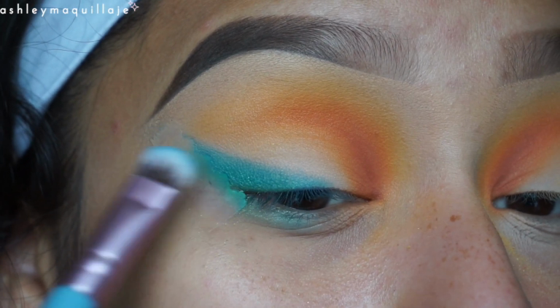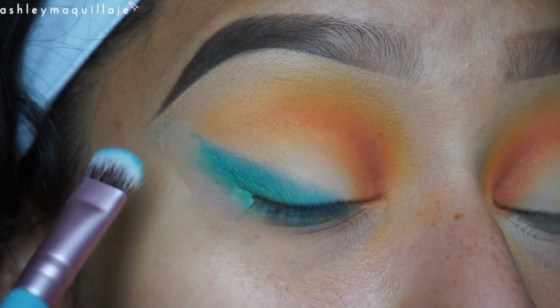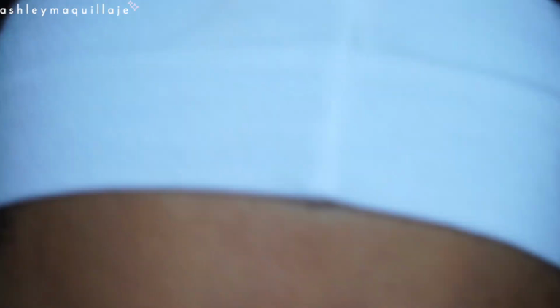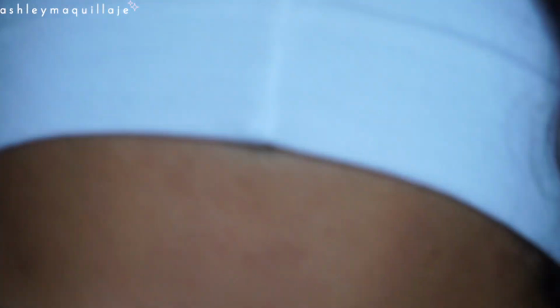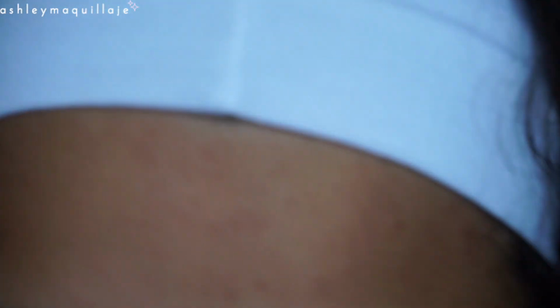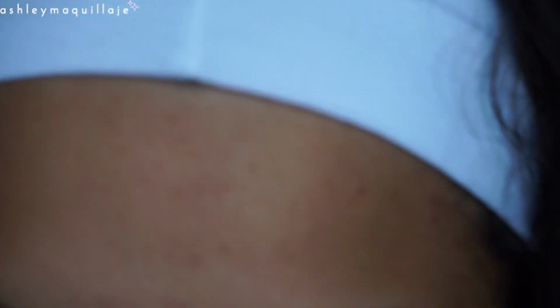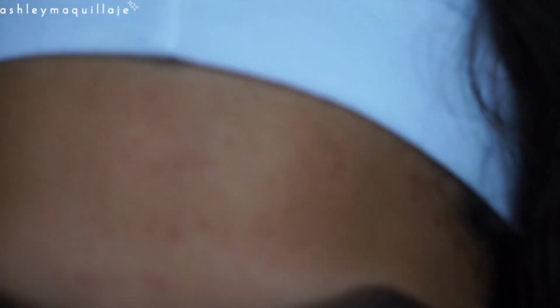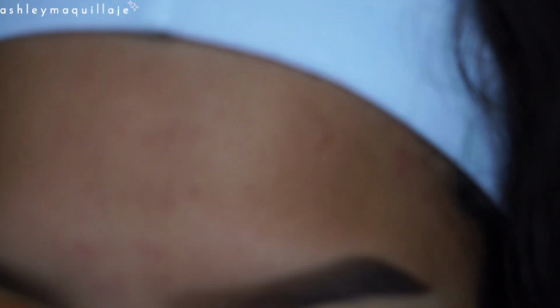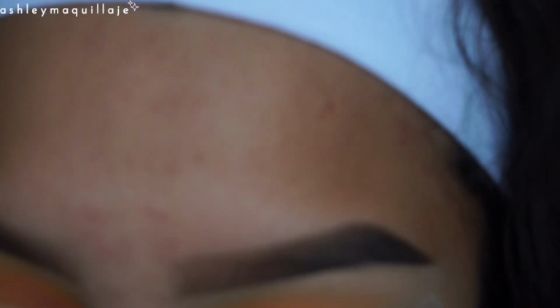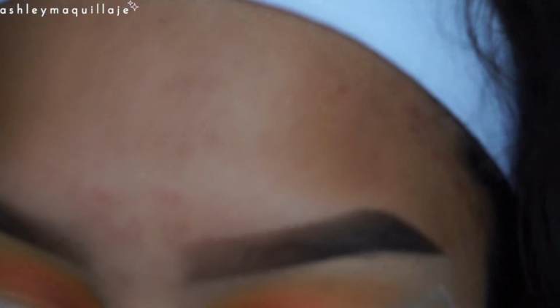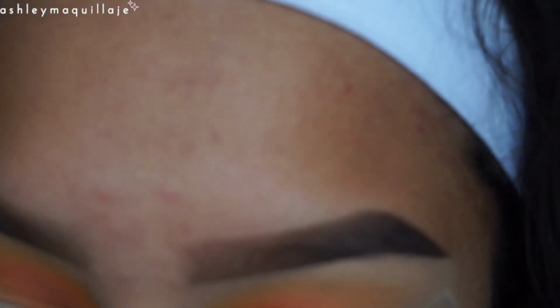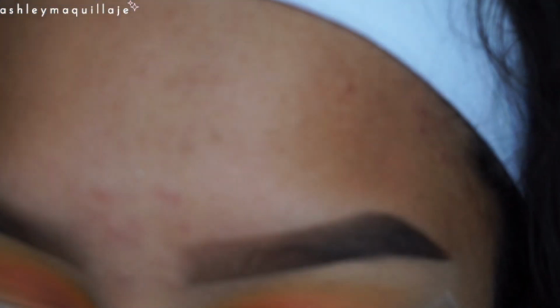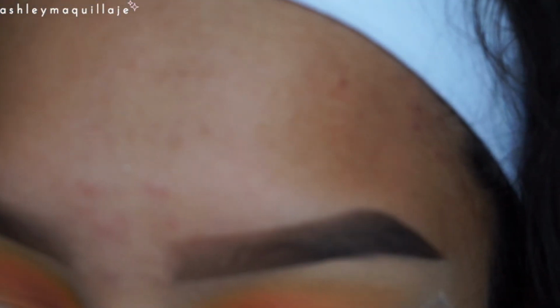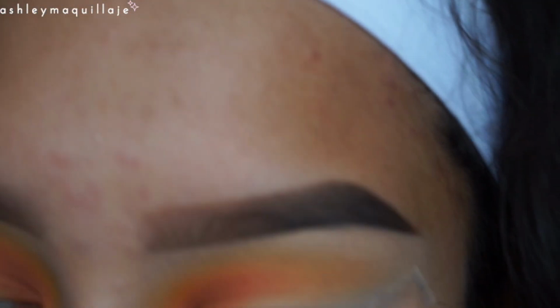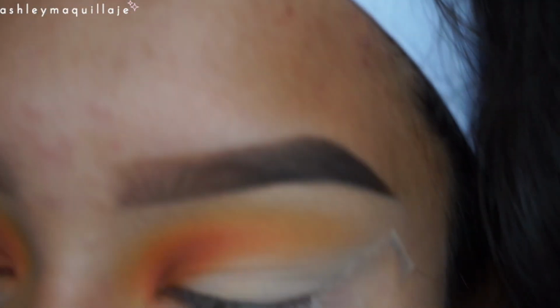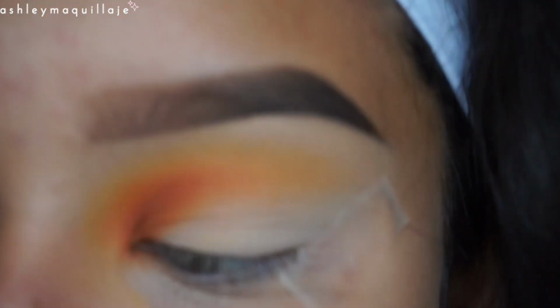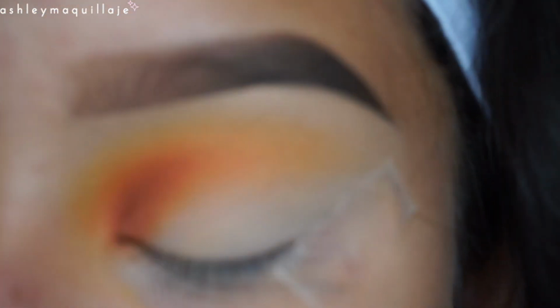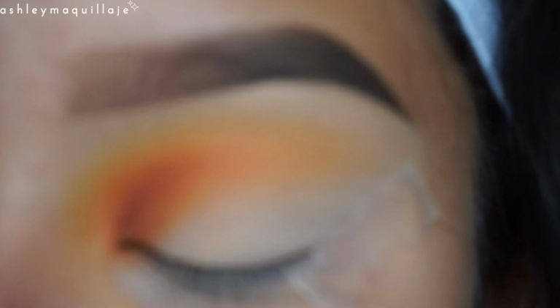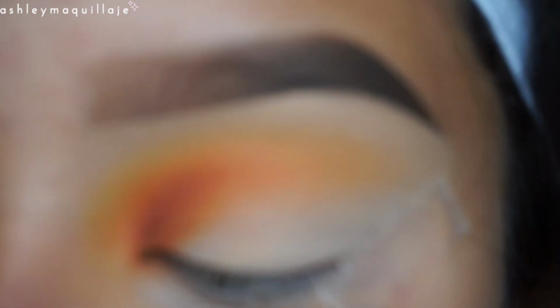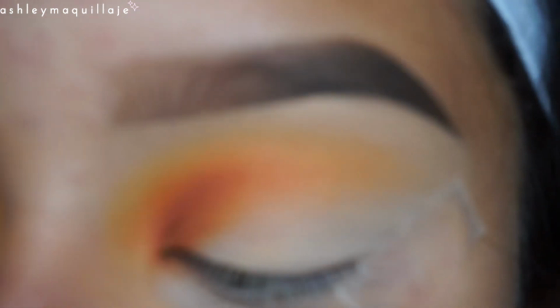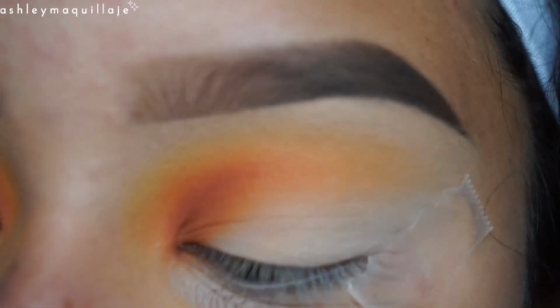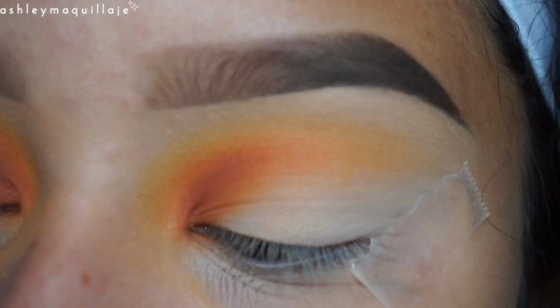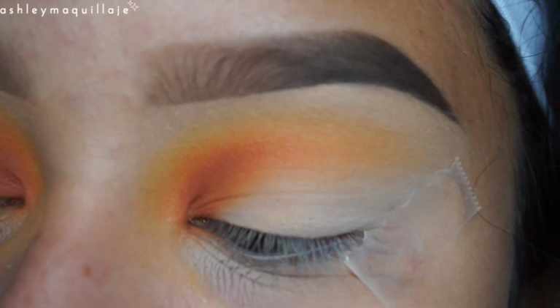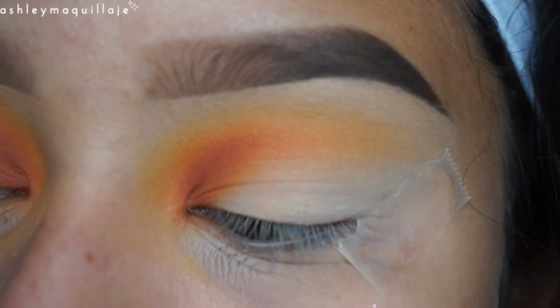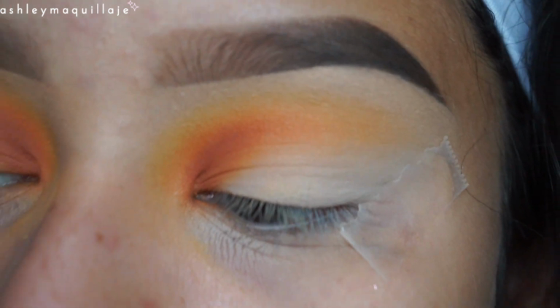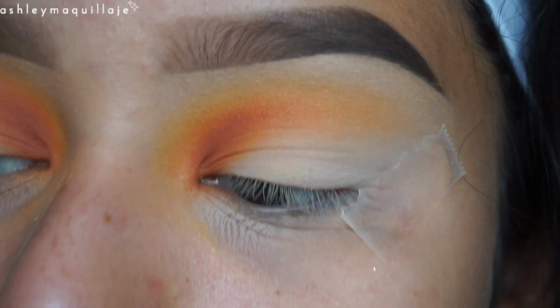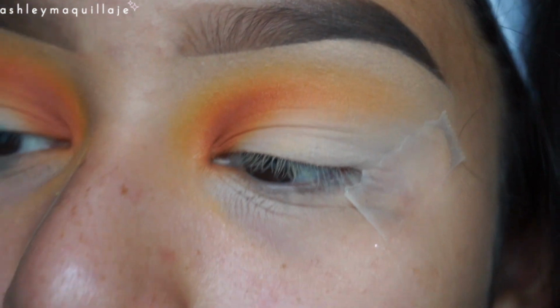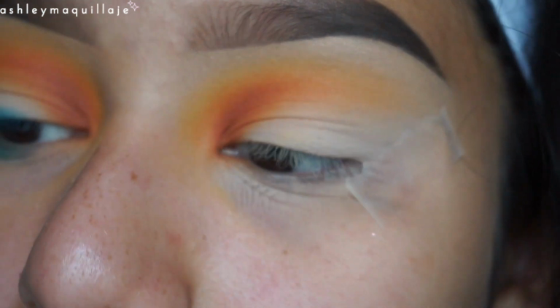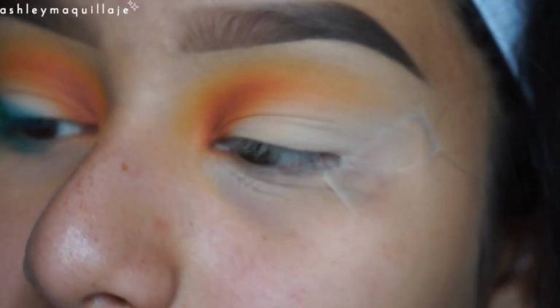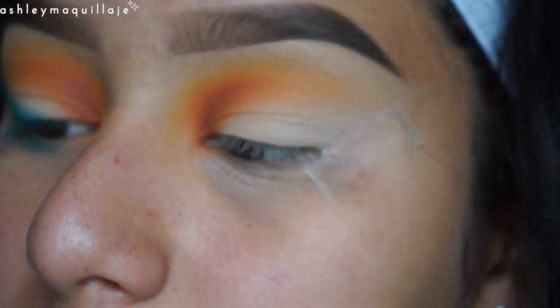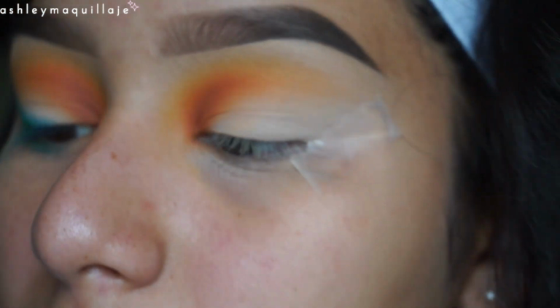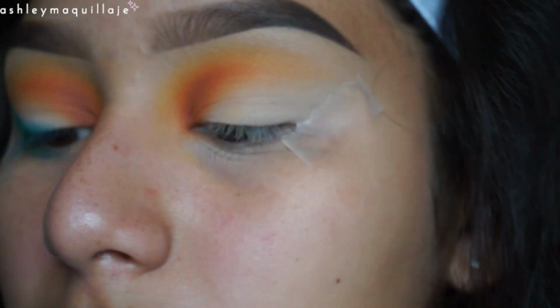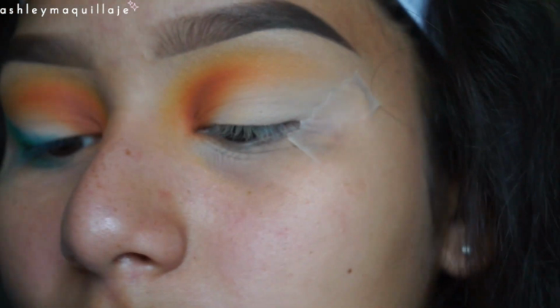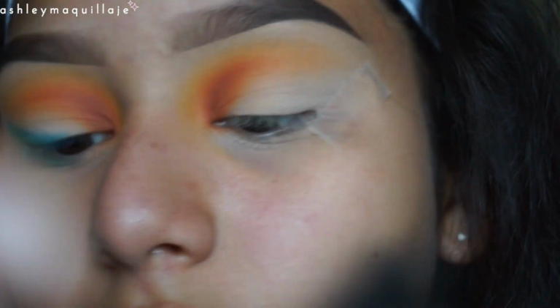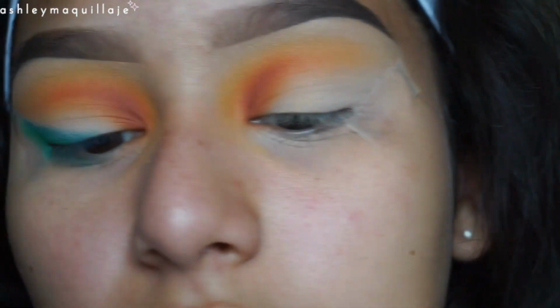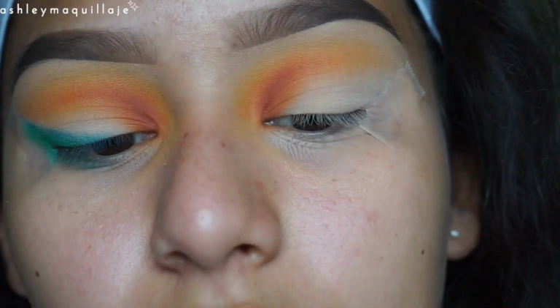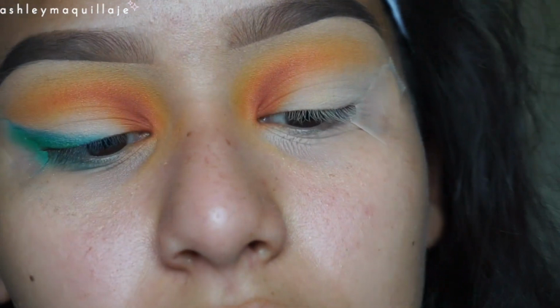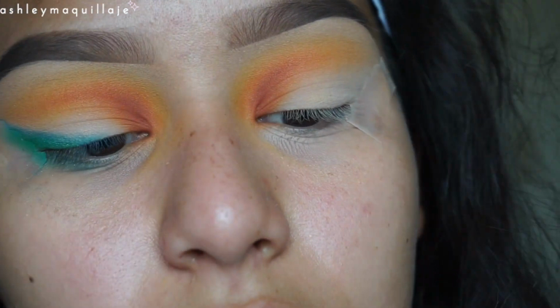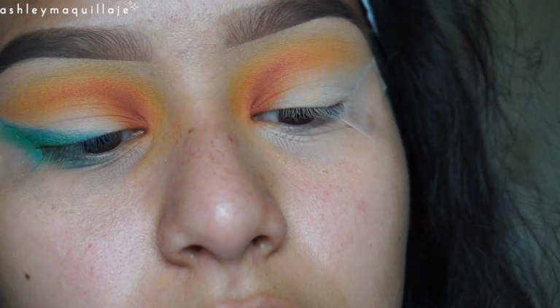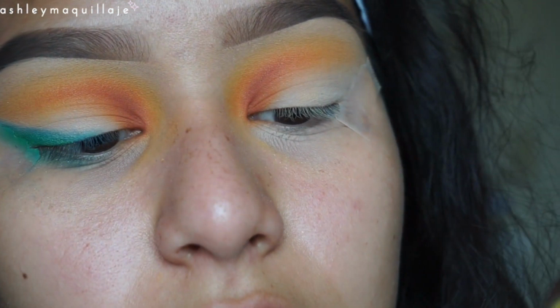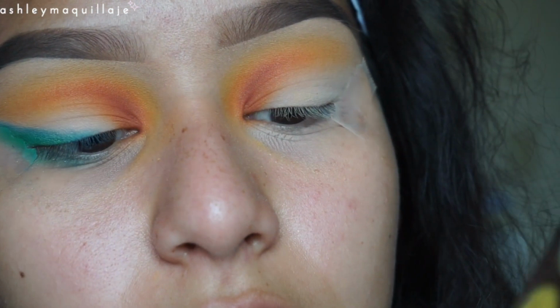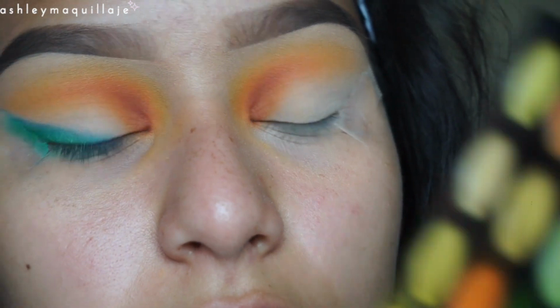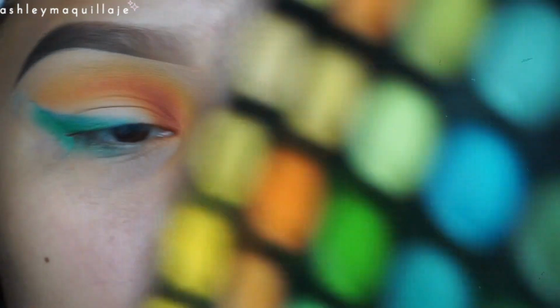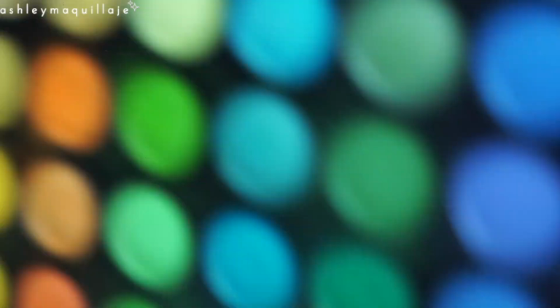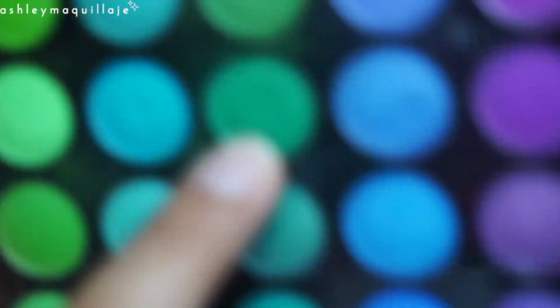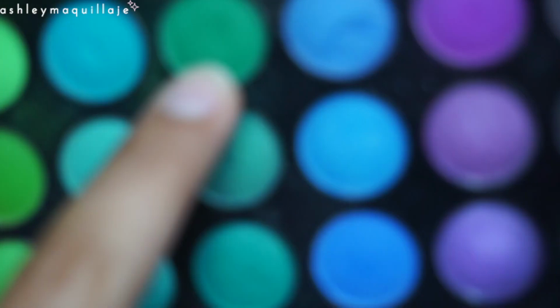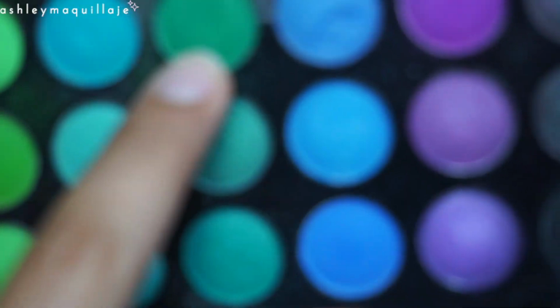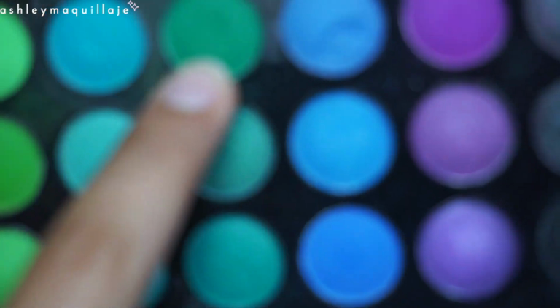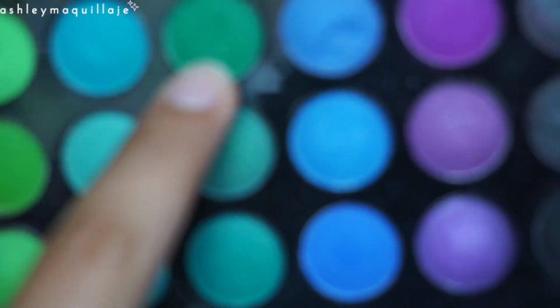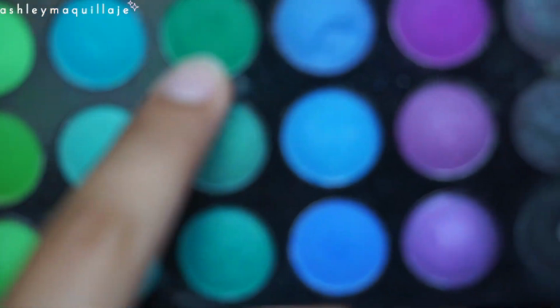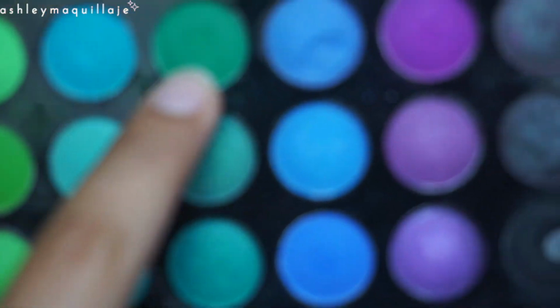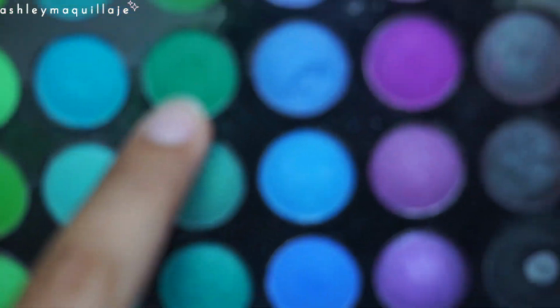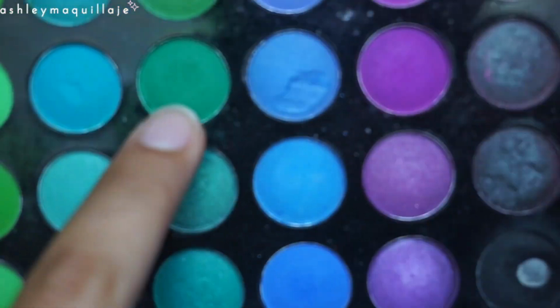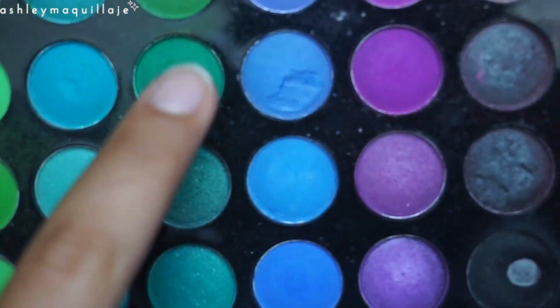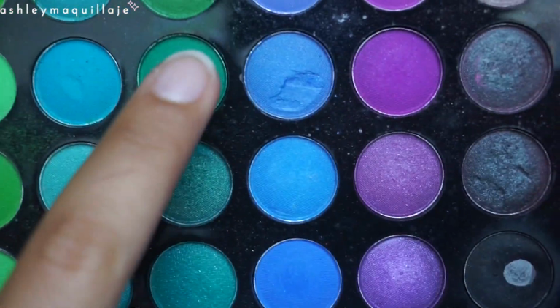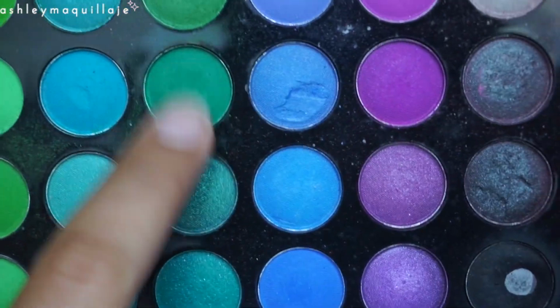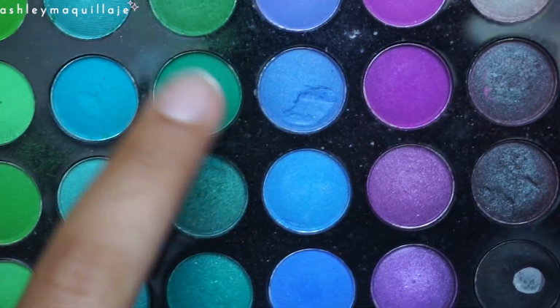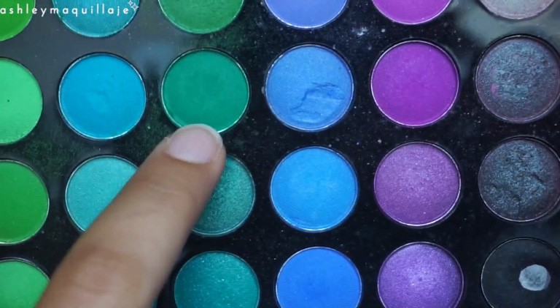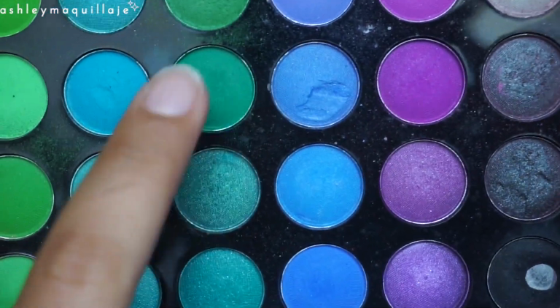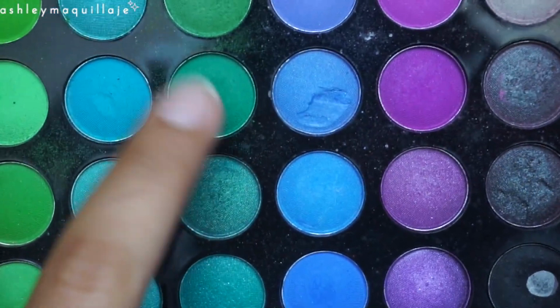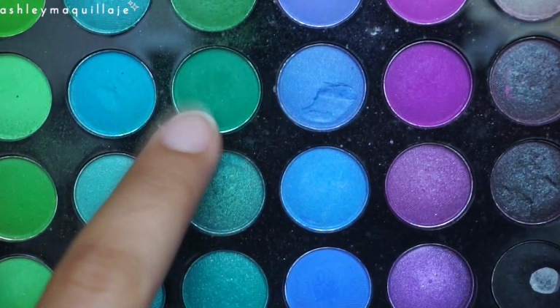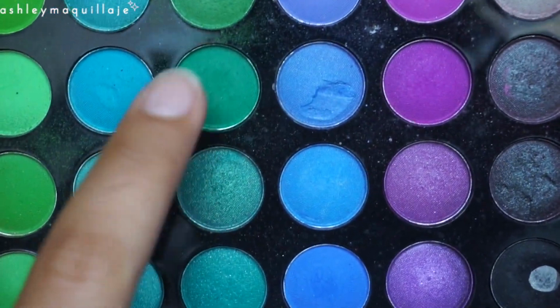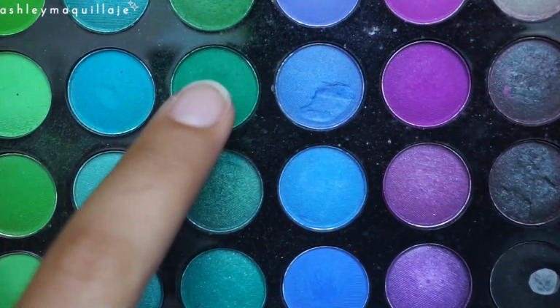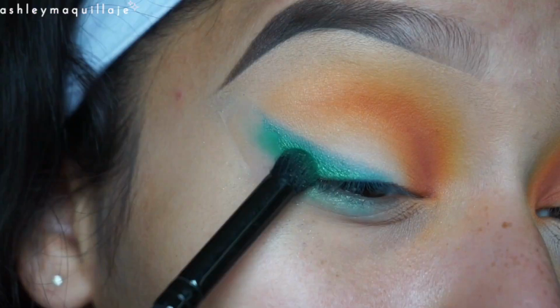Since the green is a little light, I'm going to go ahead and apply this darker green one right on top of it.